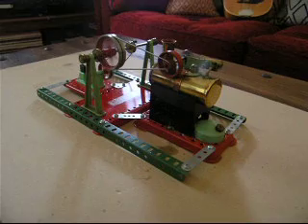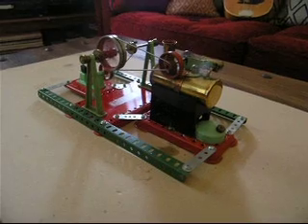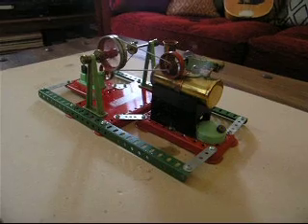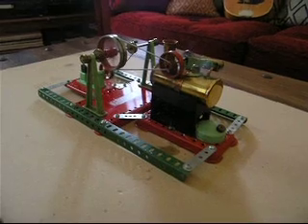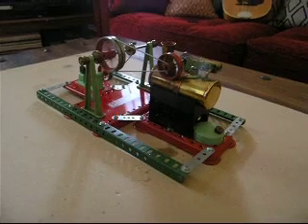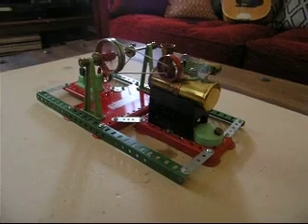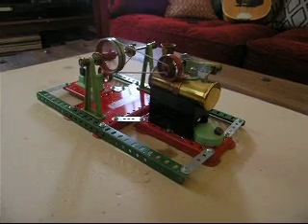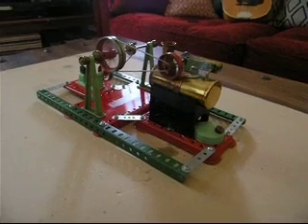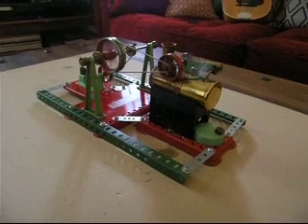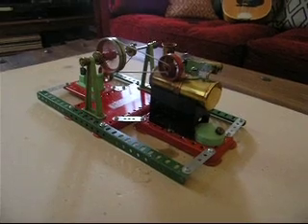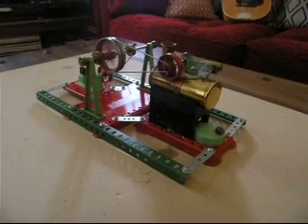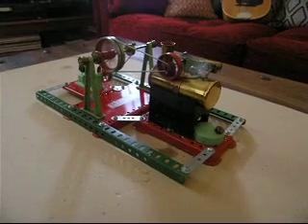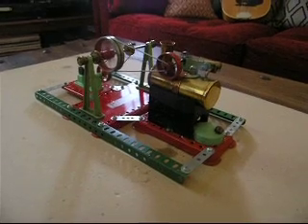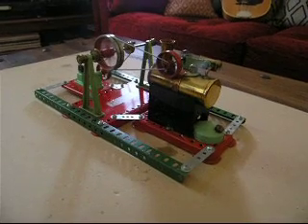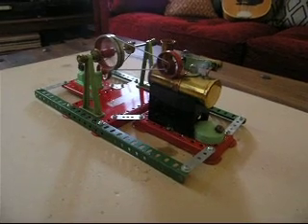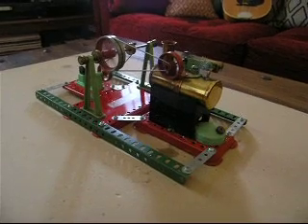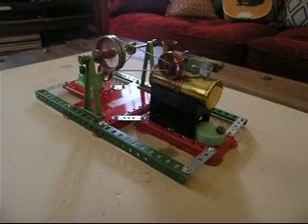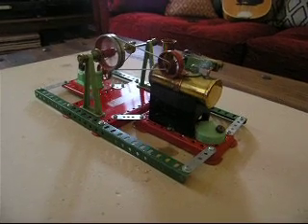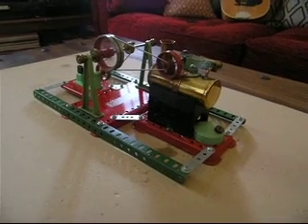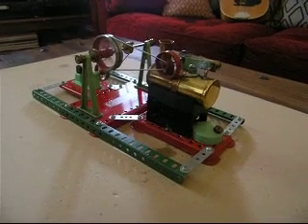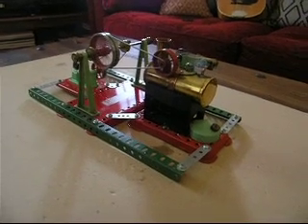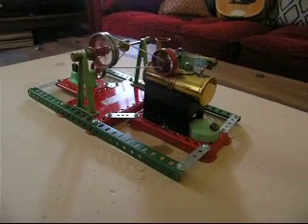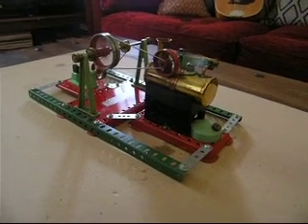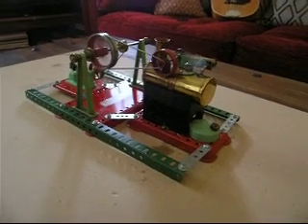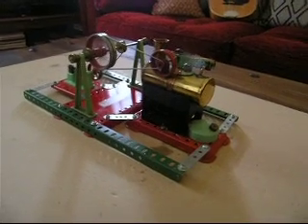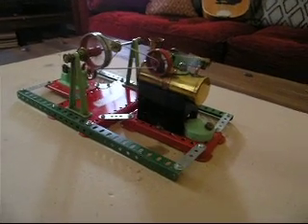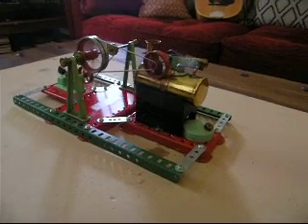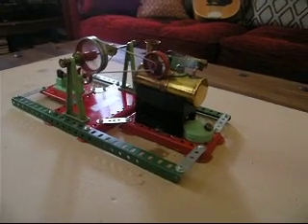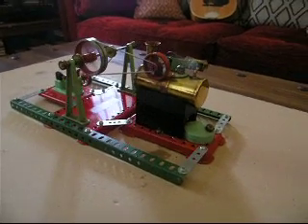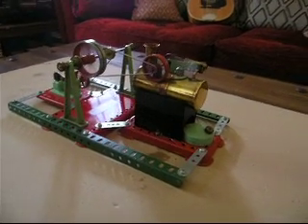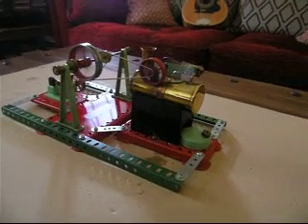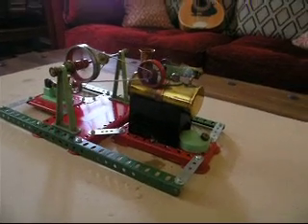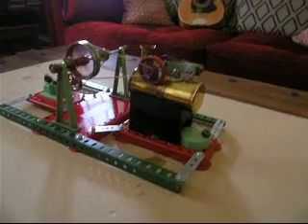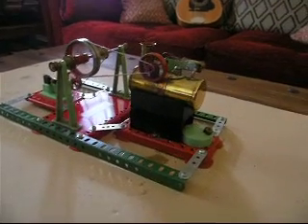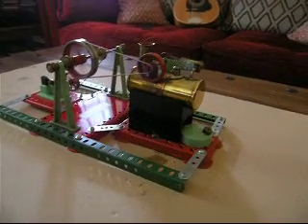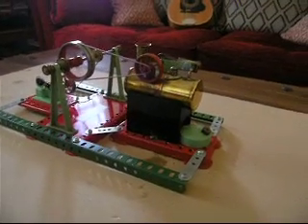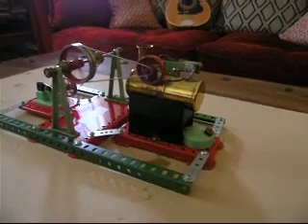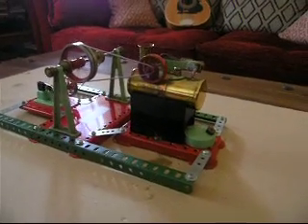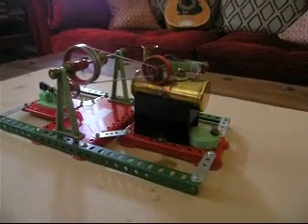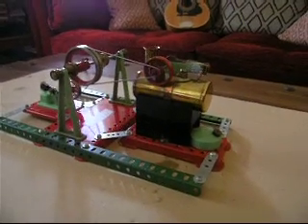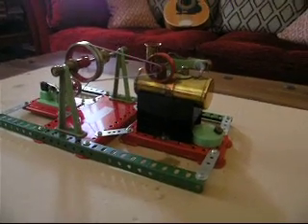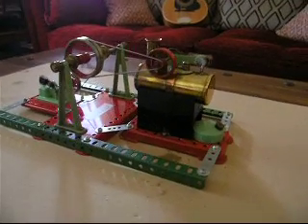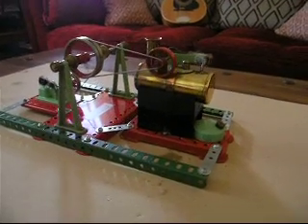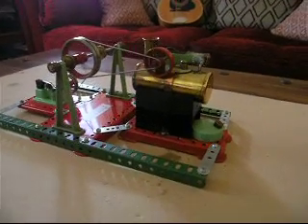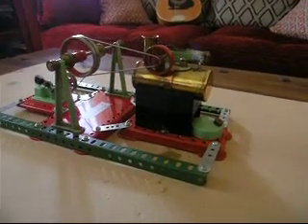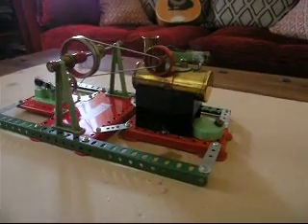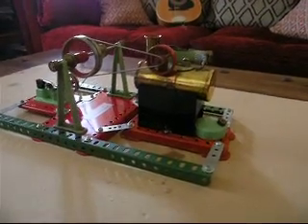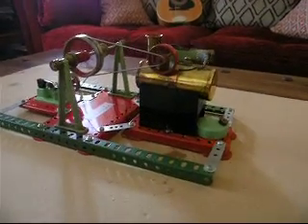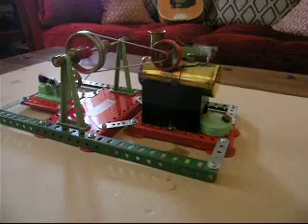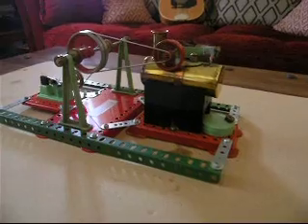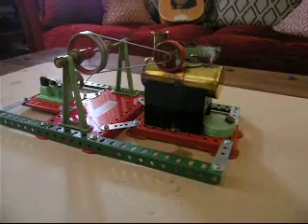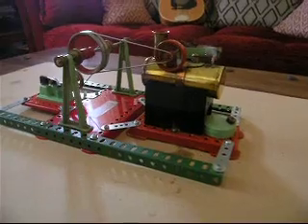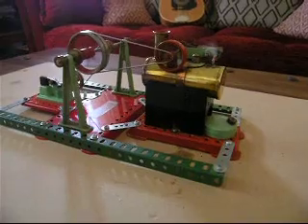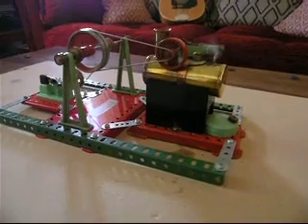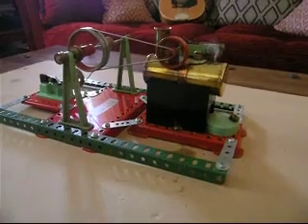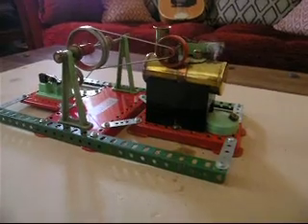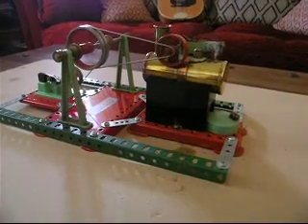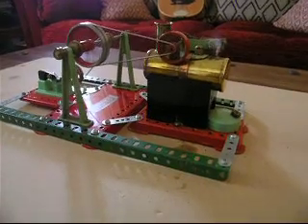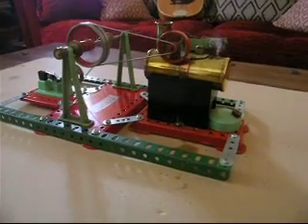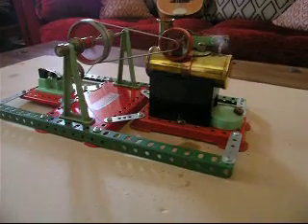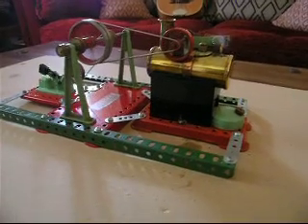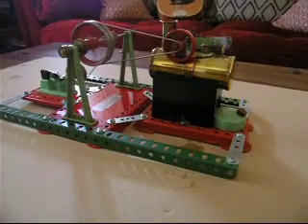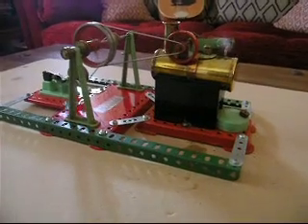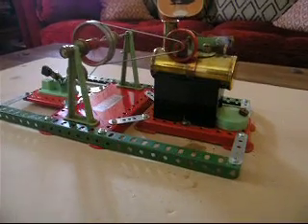The mechanical base also helps stabilise it and stop it dancing around the tabletop as well.